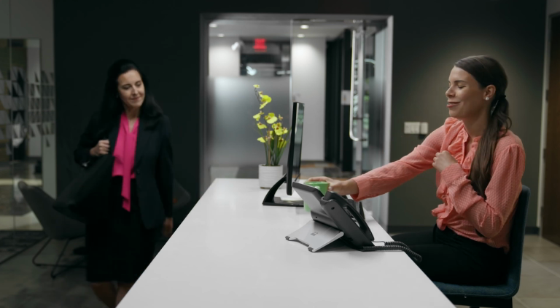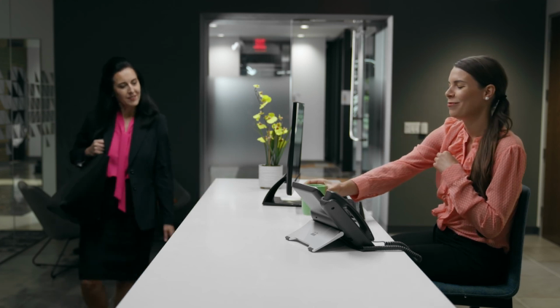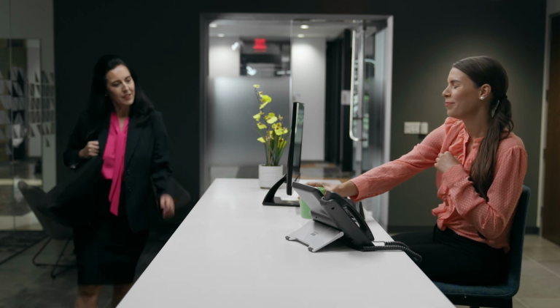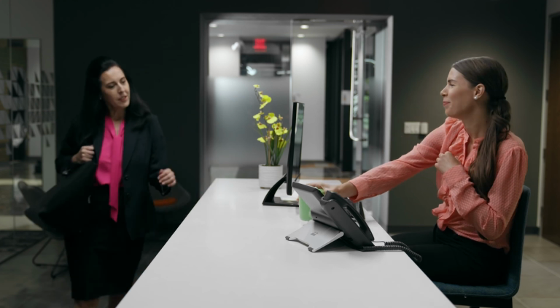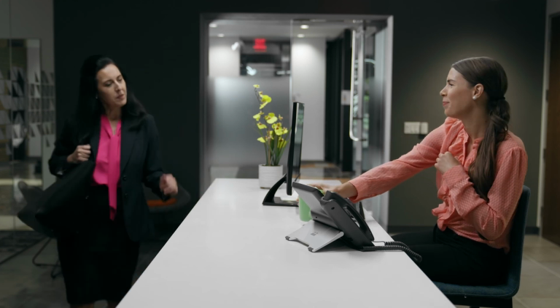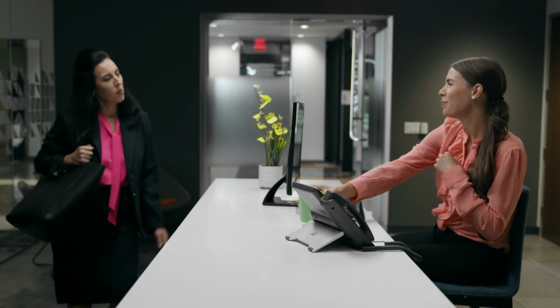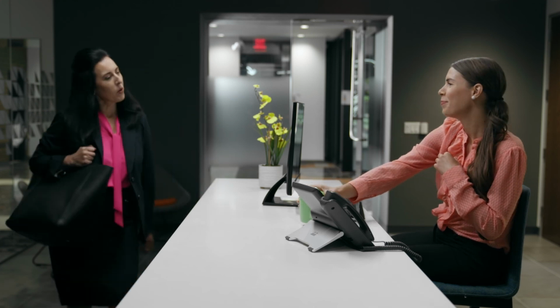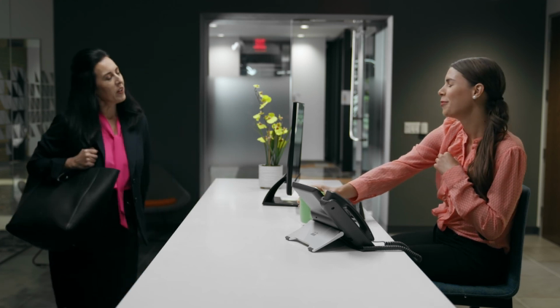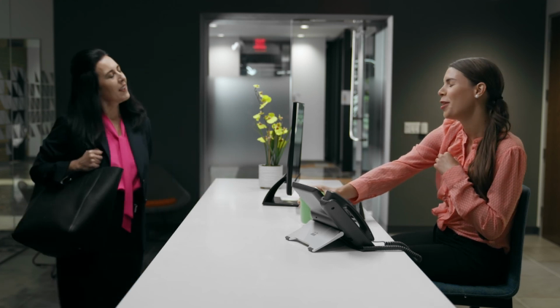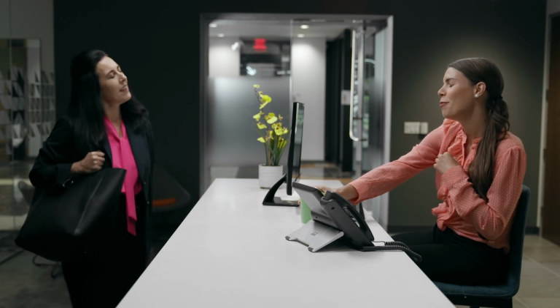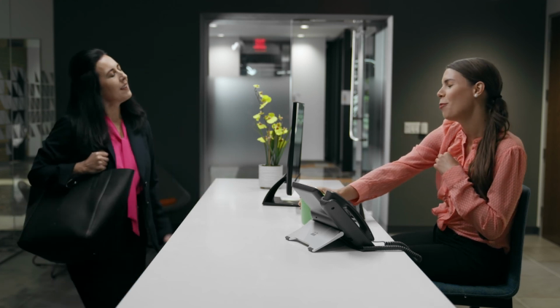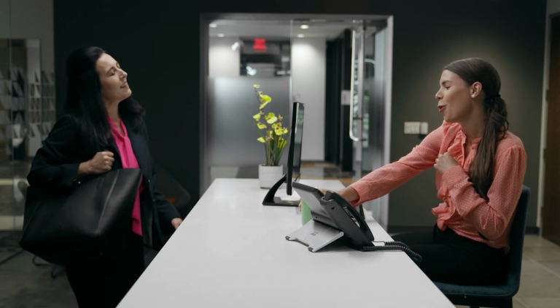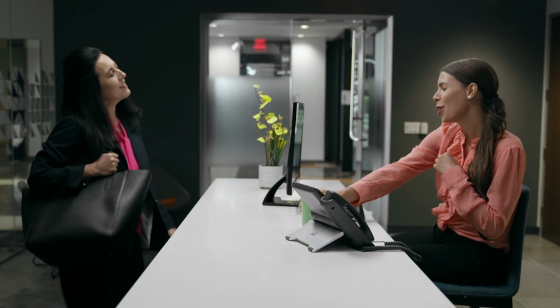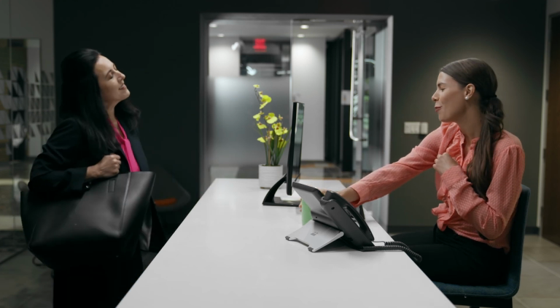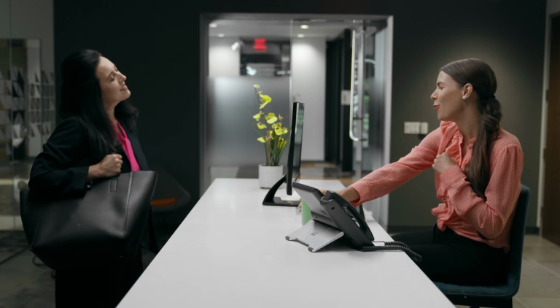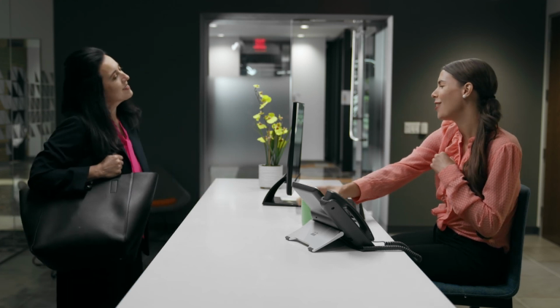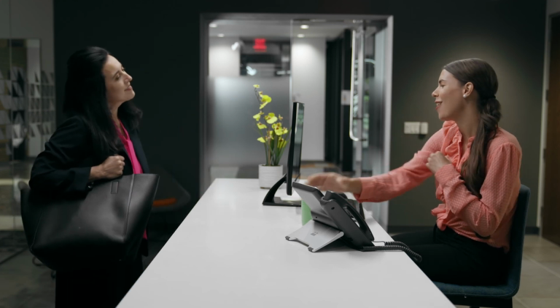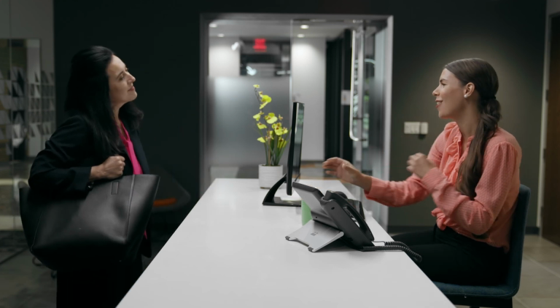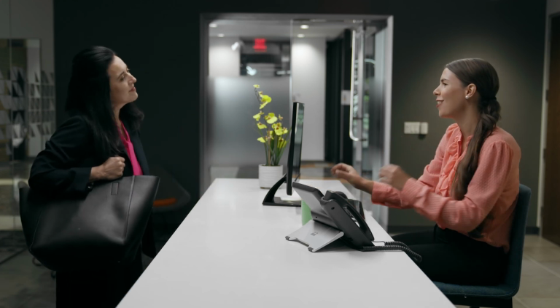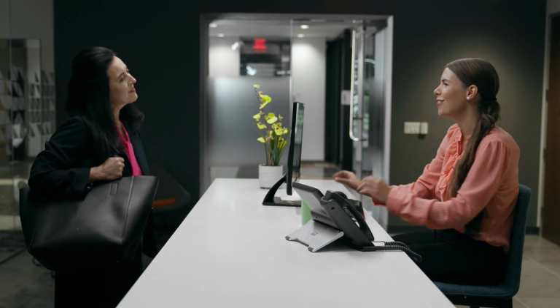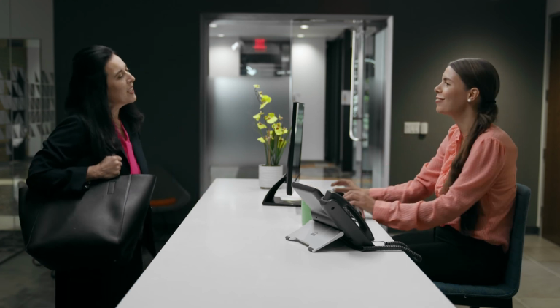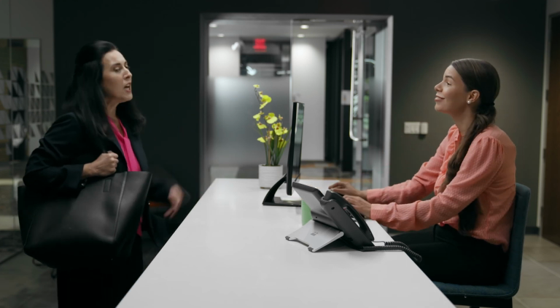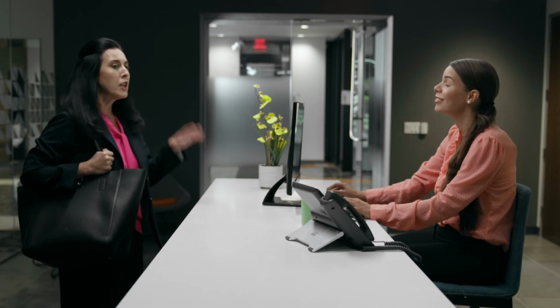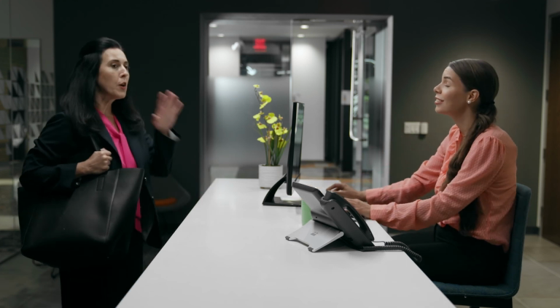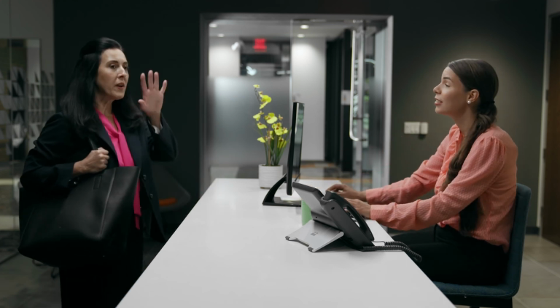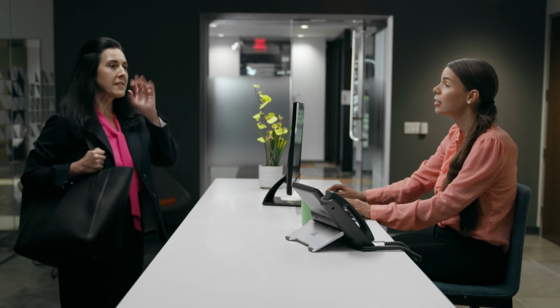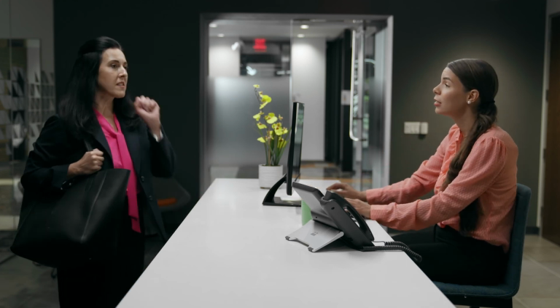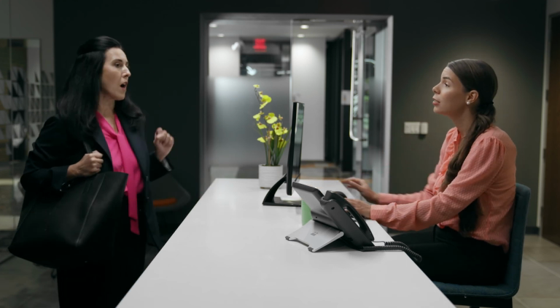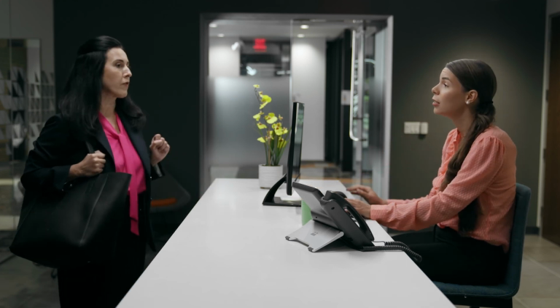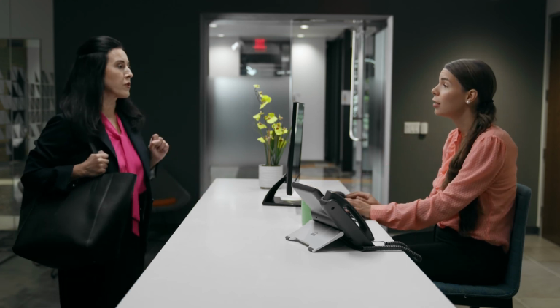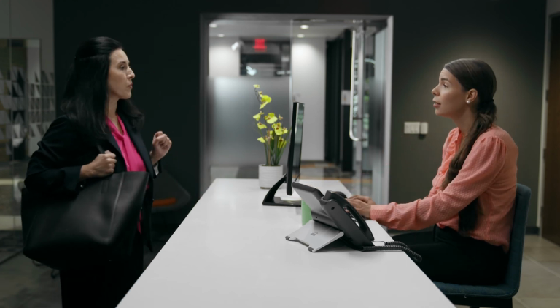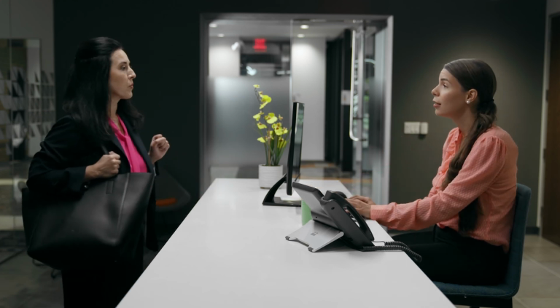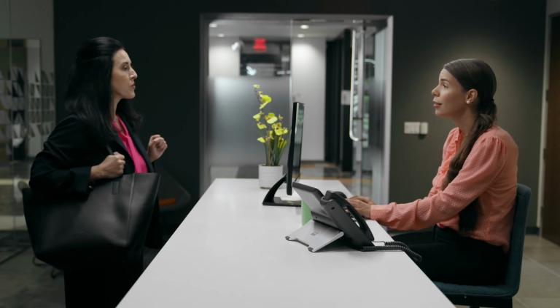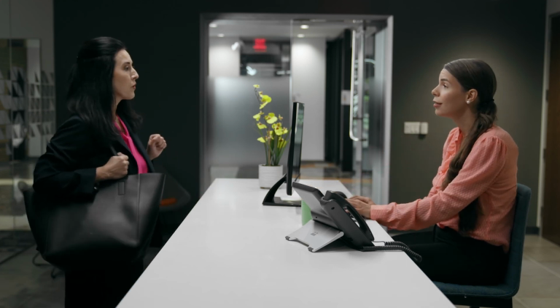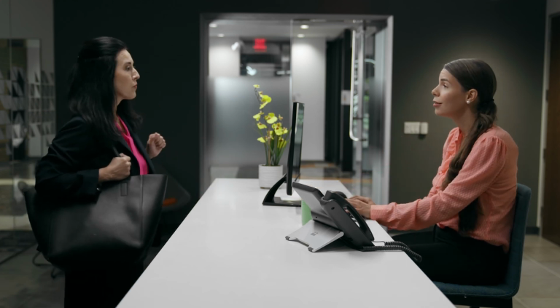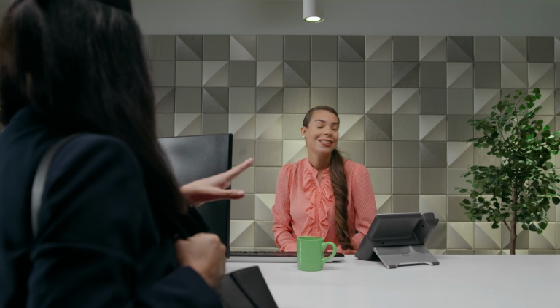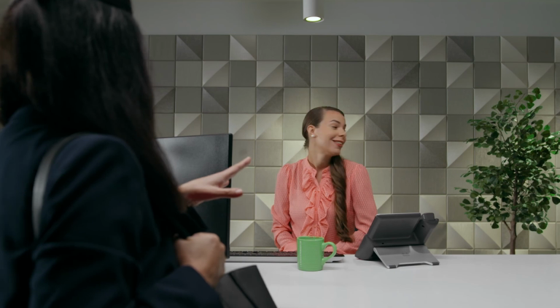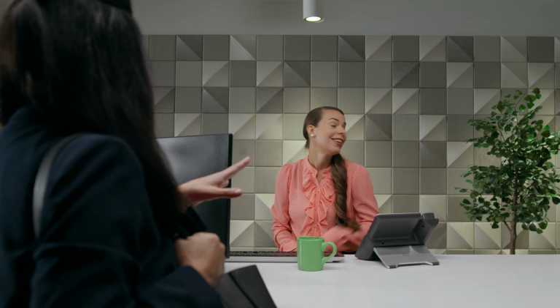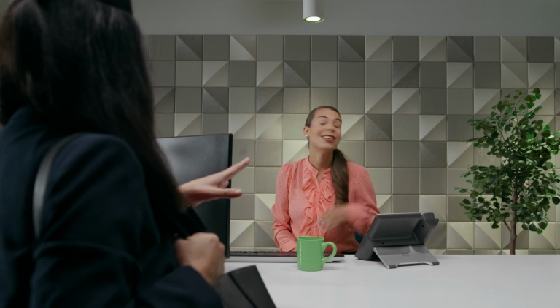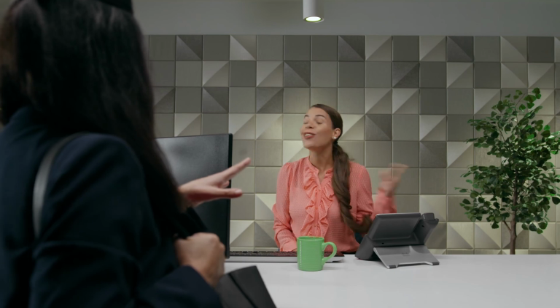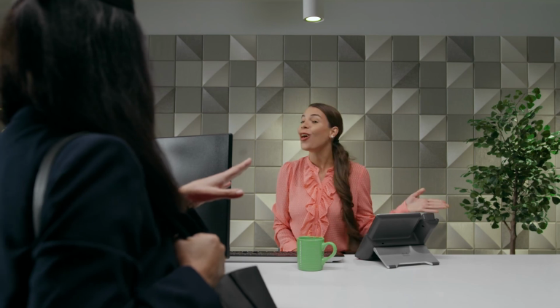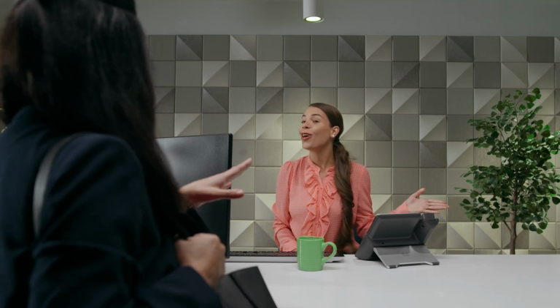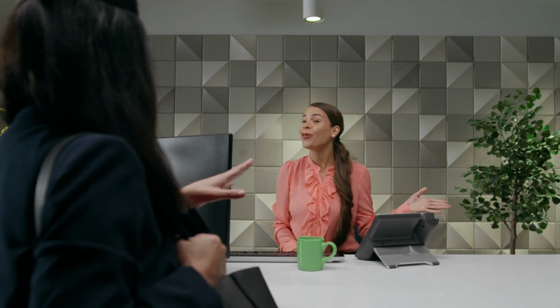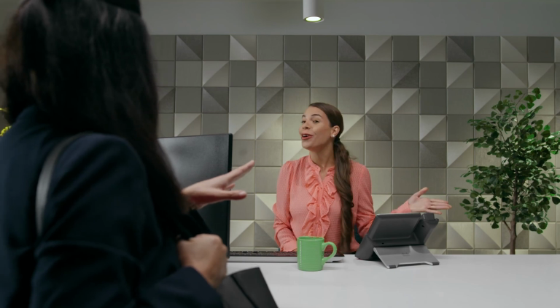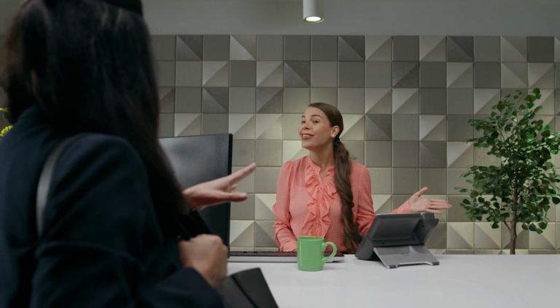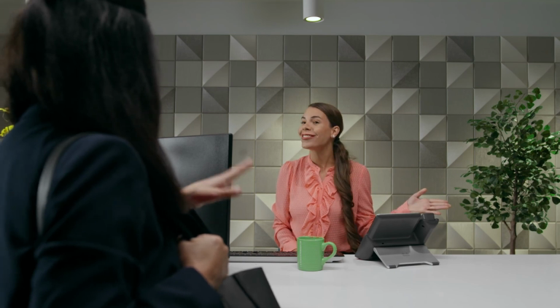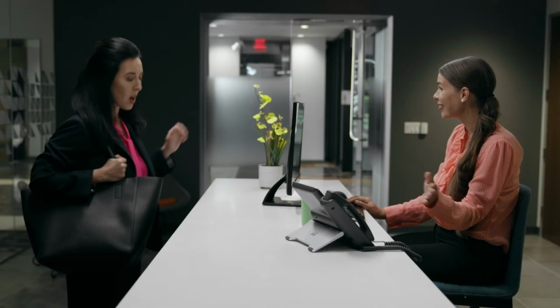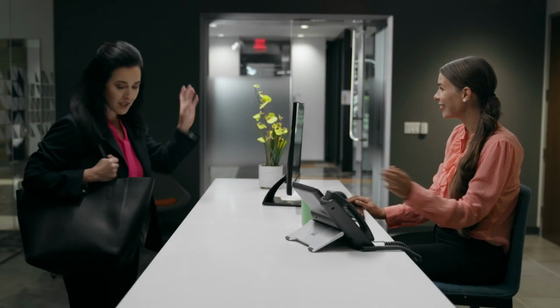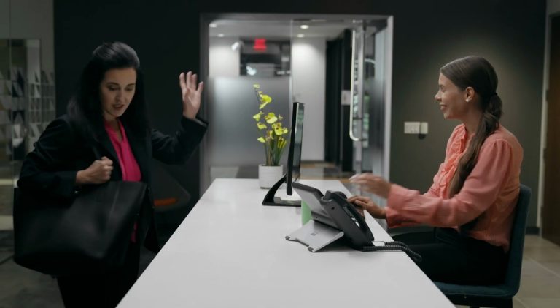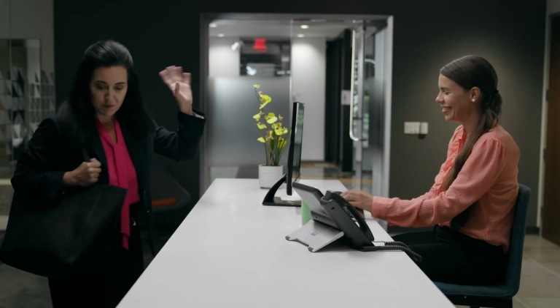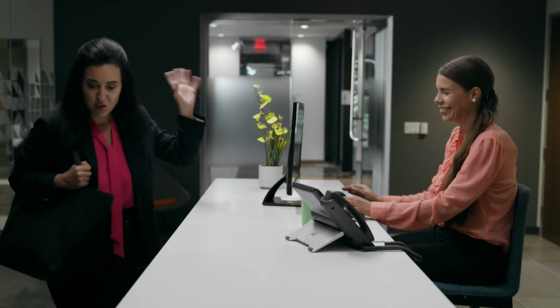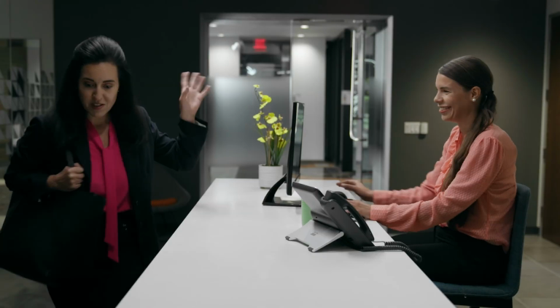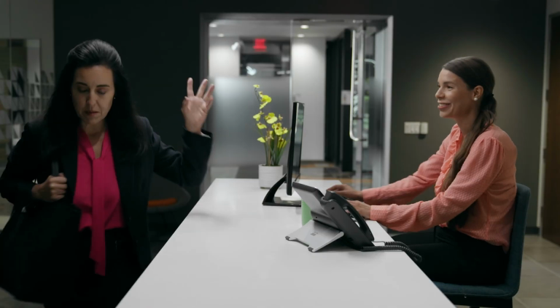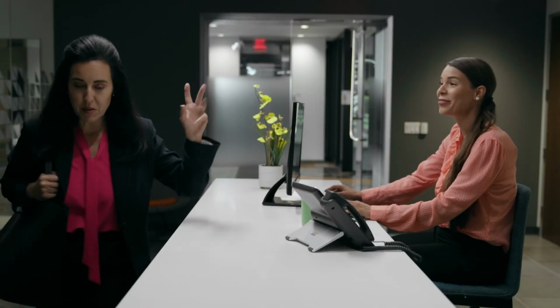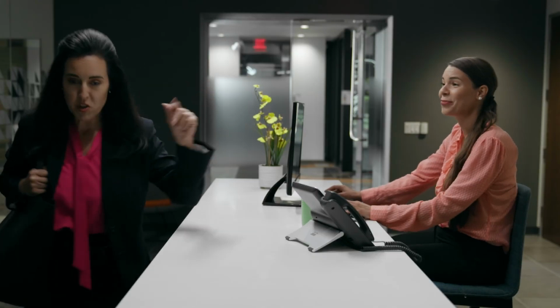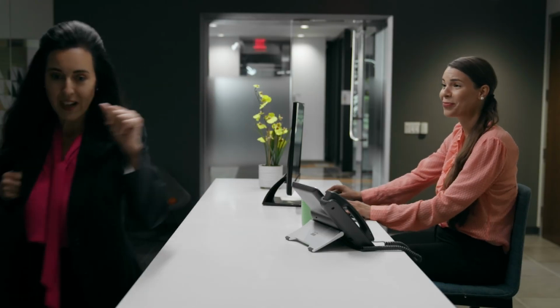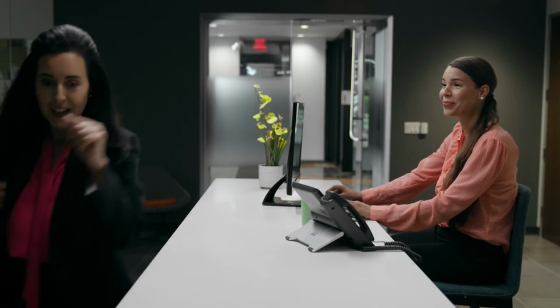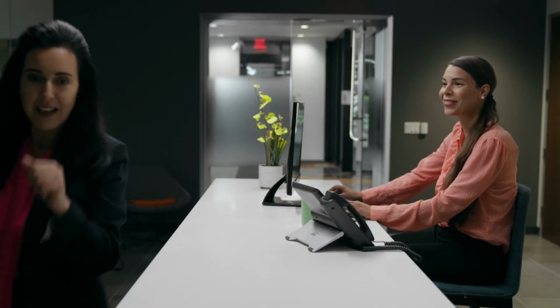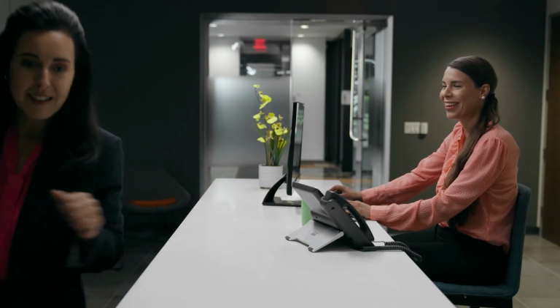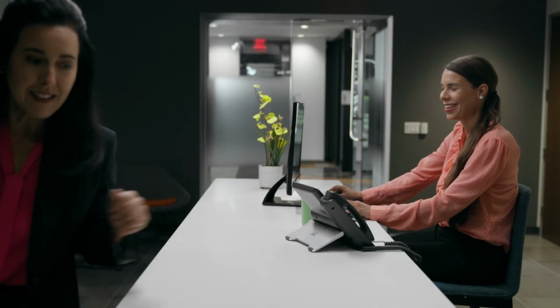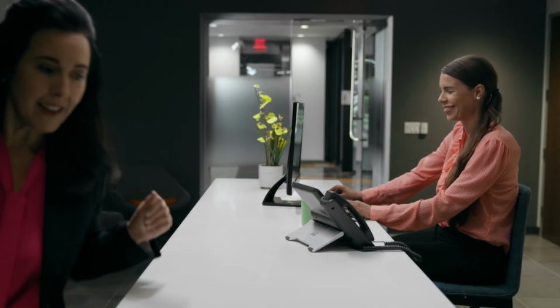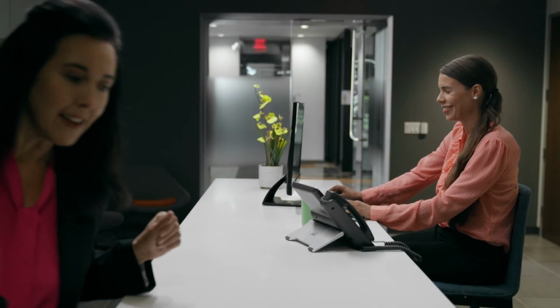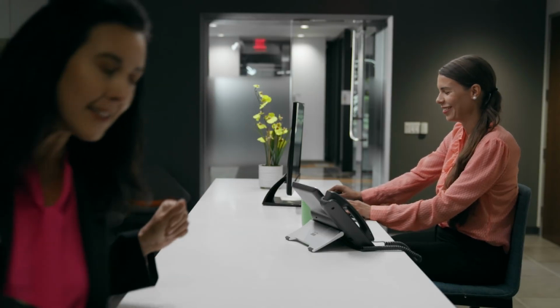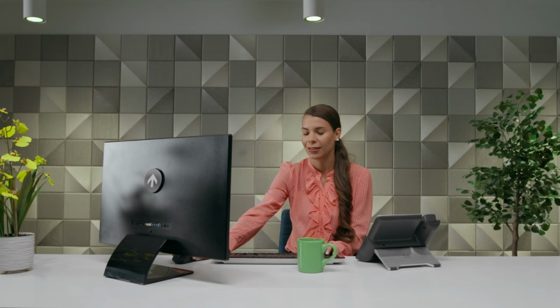Good morning, Brianna. No one has the conference room reserved, right? It's all yours. Awesome. Just double checking. Thanks.